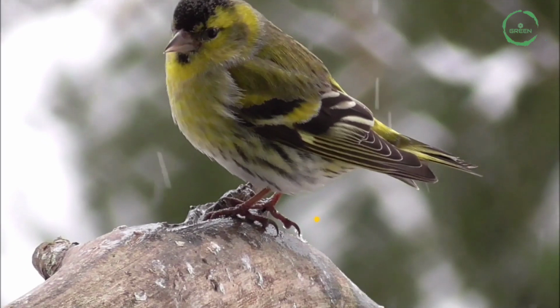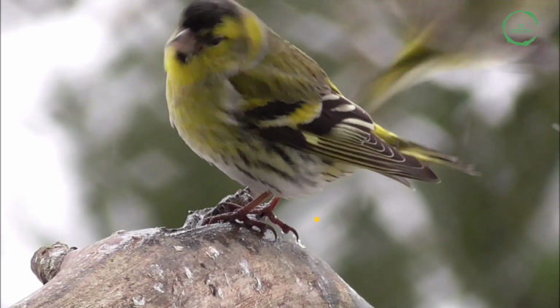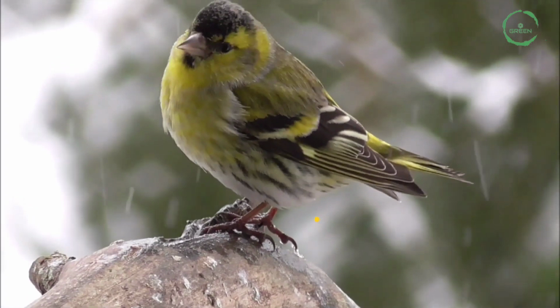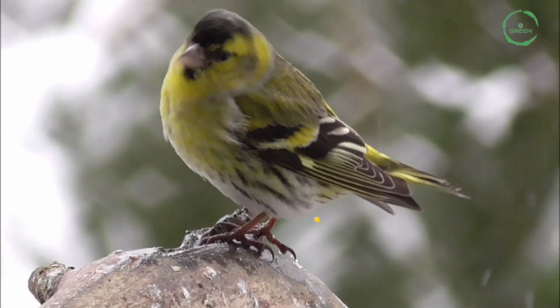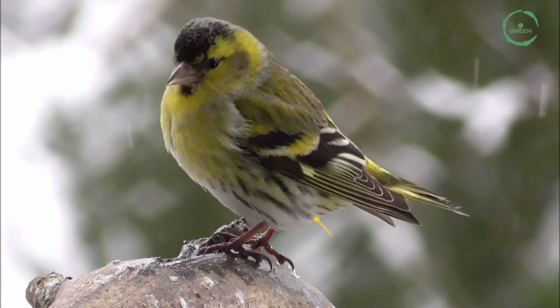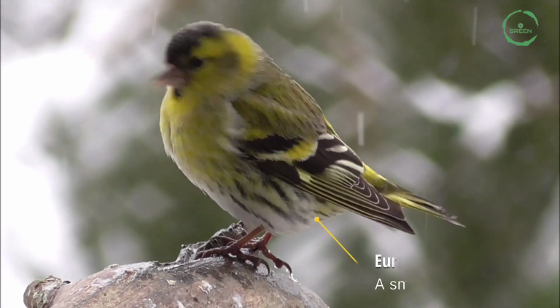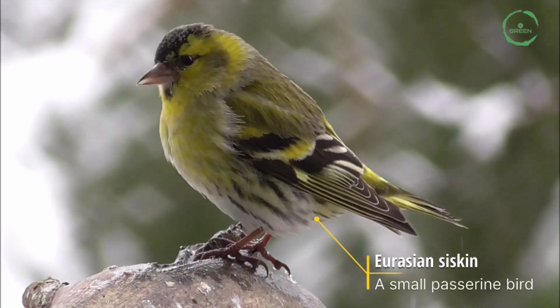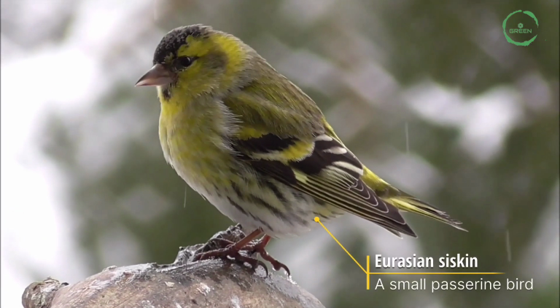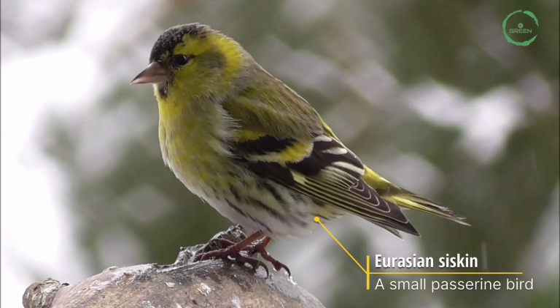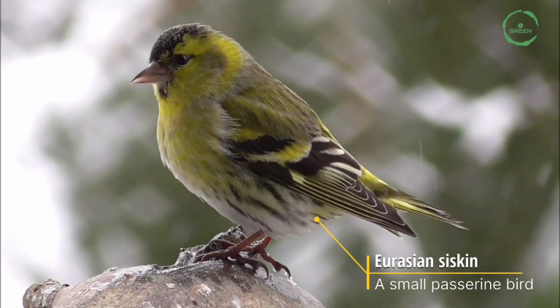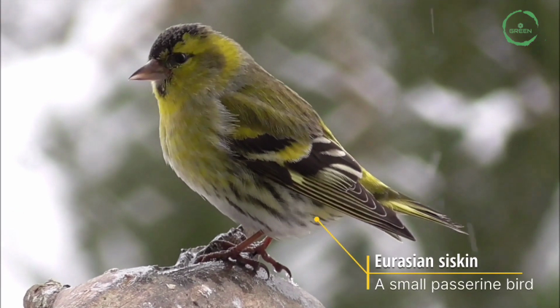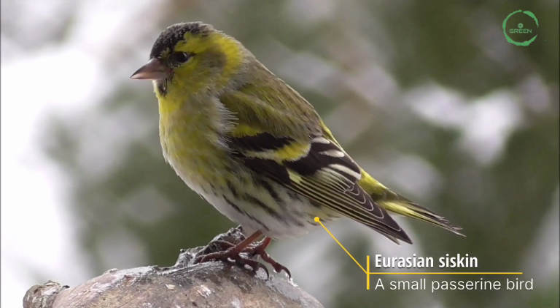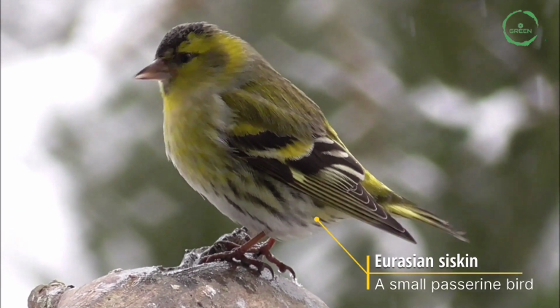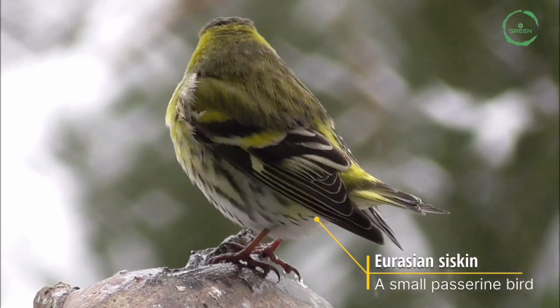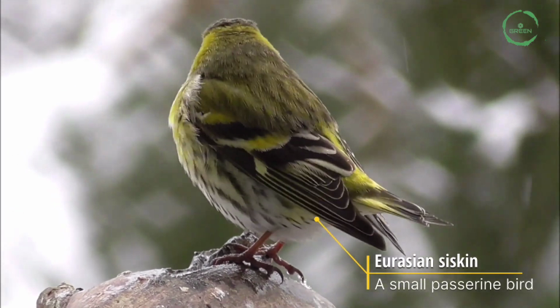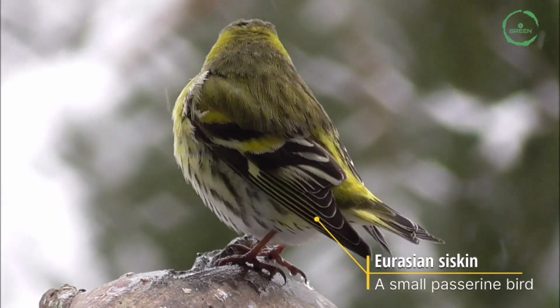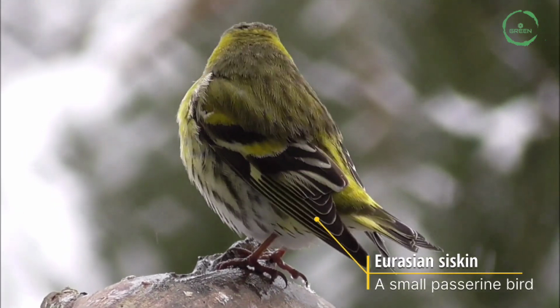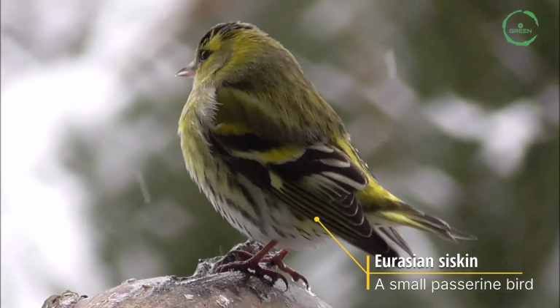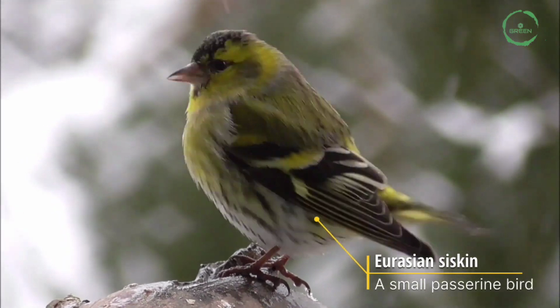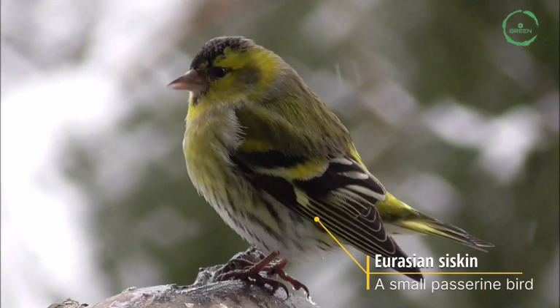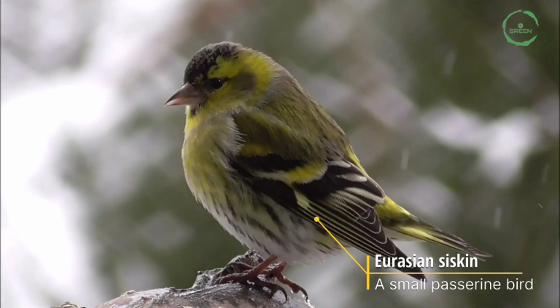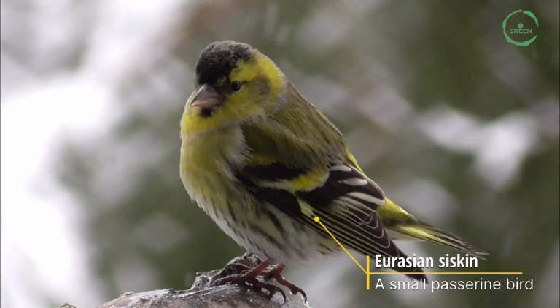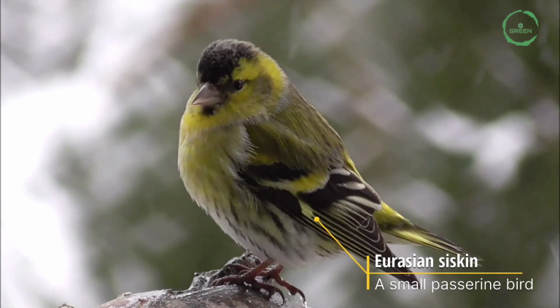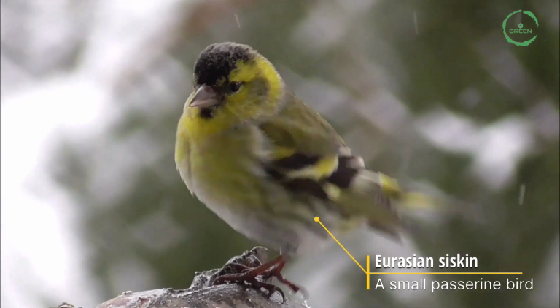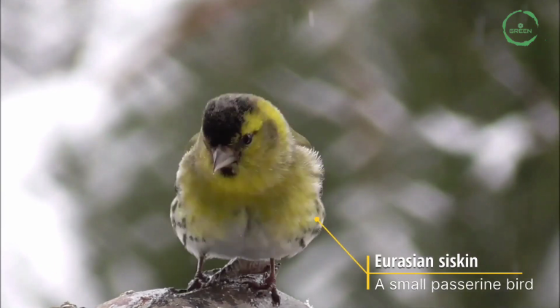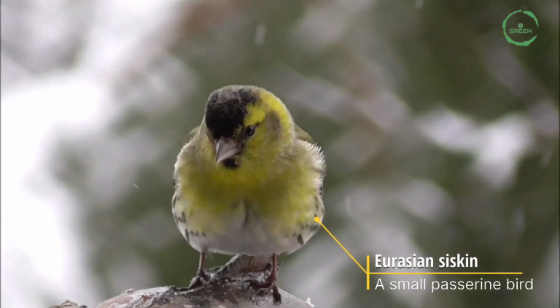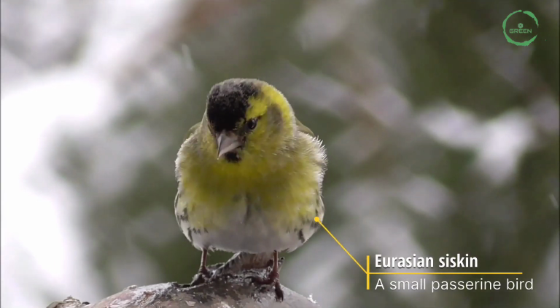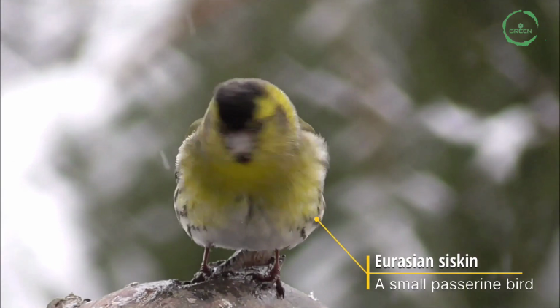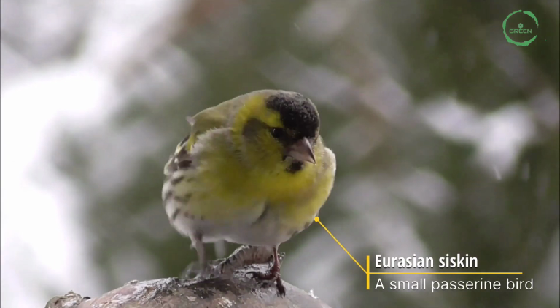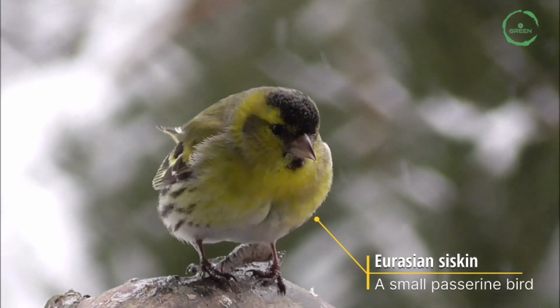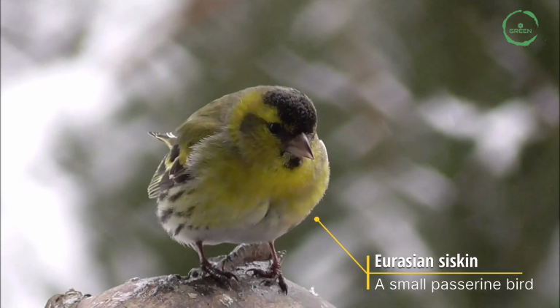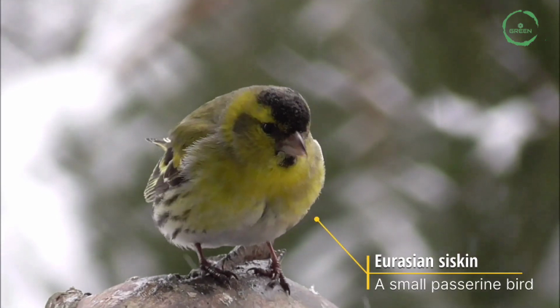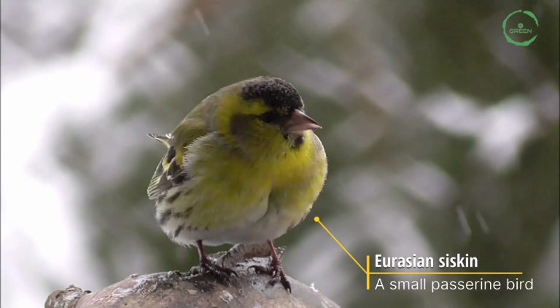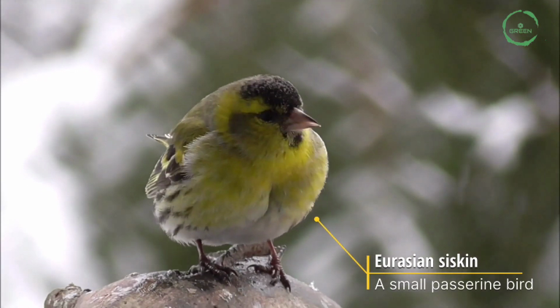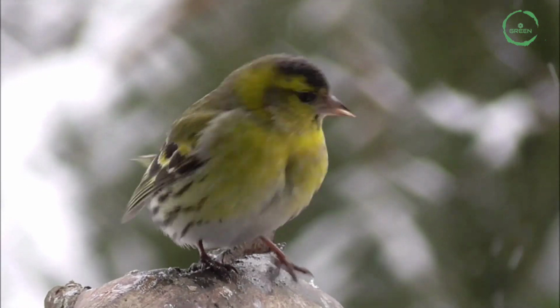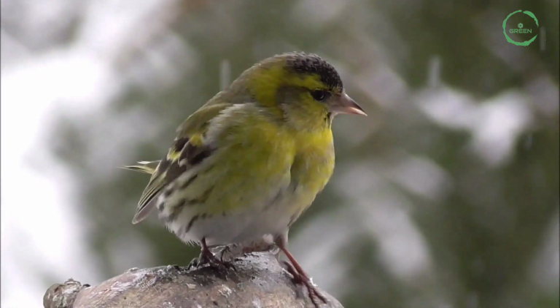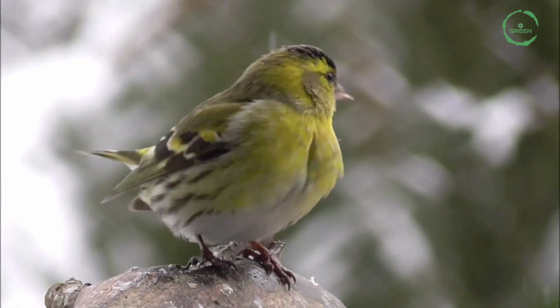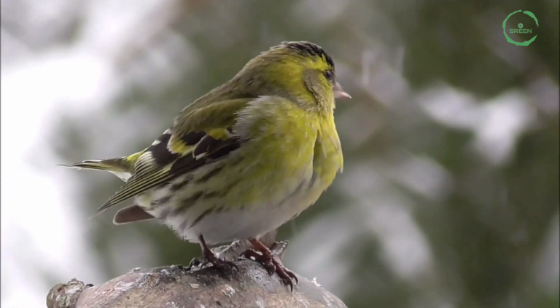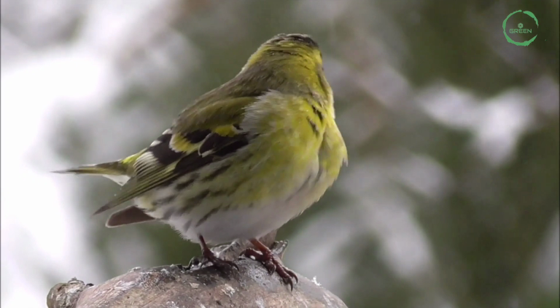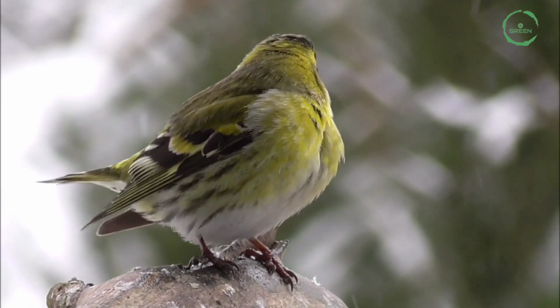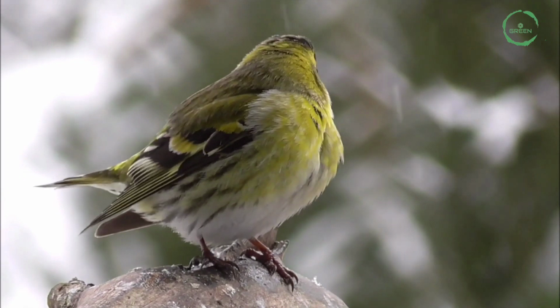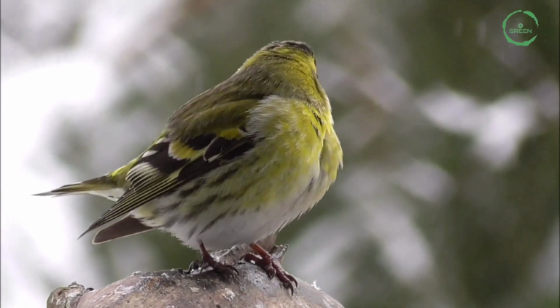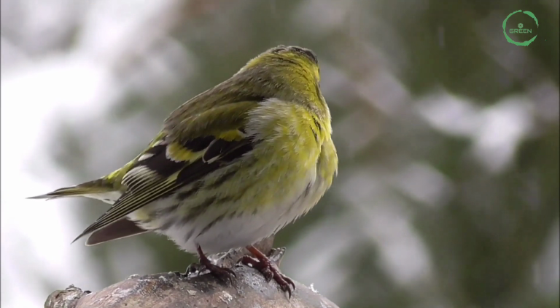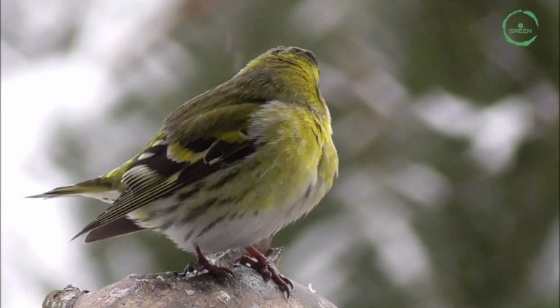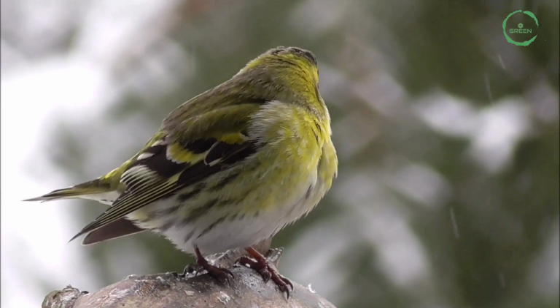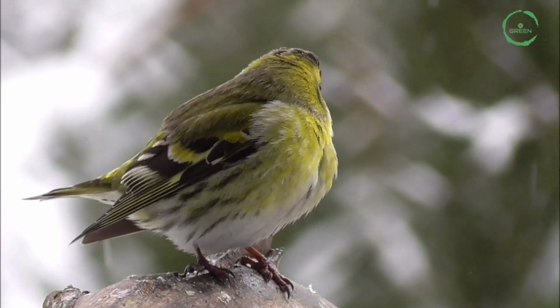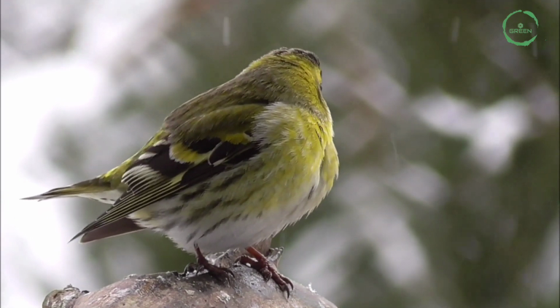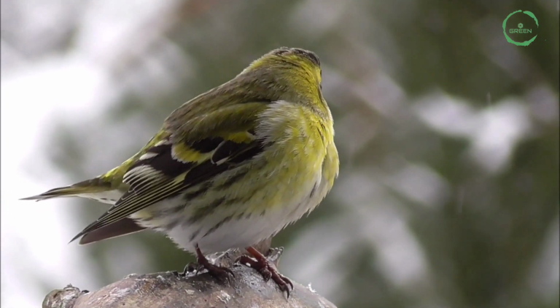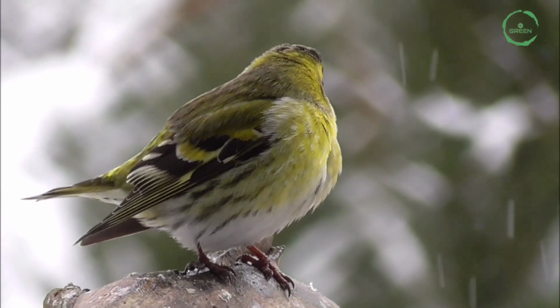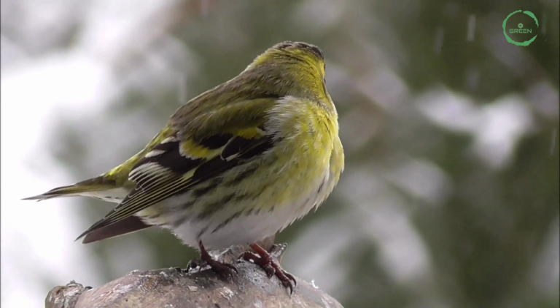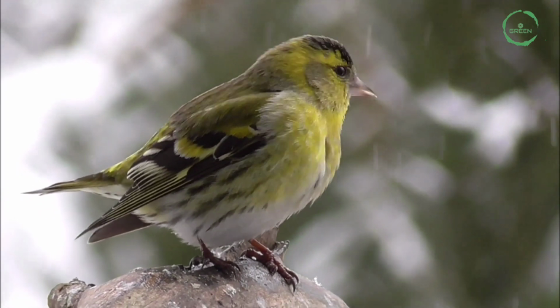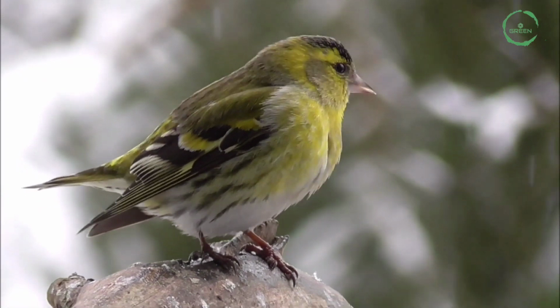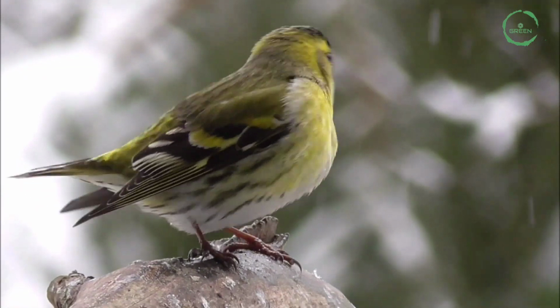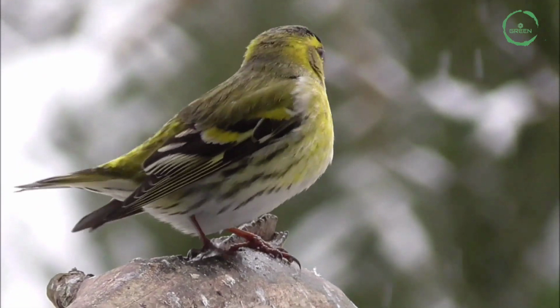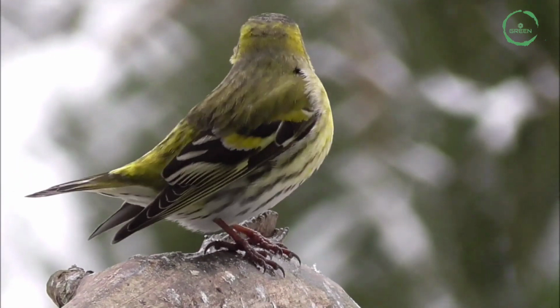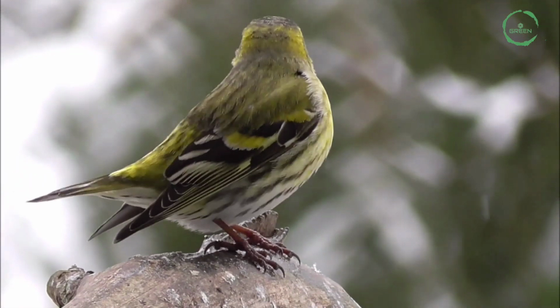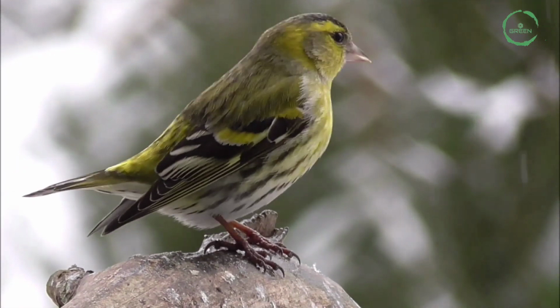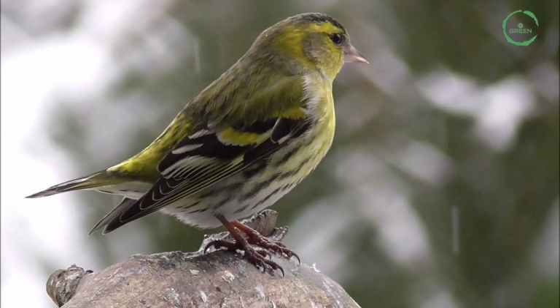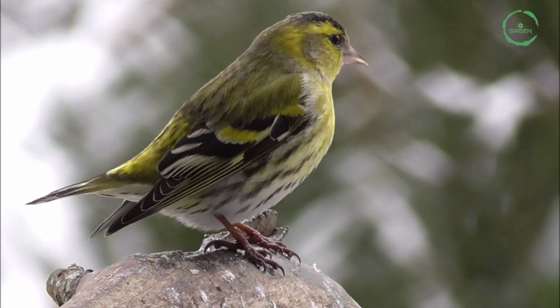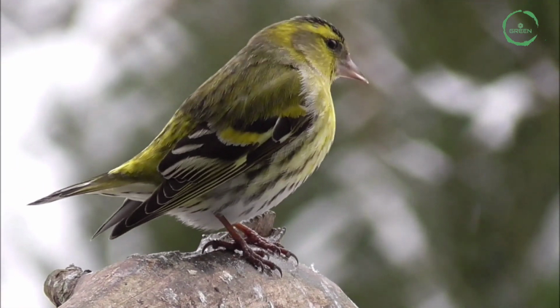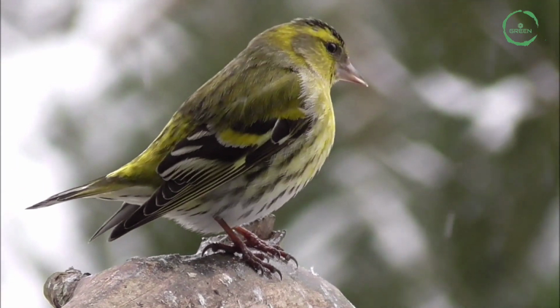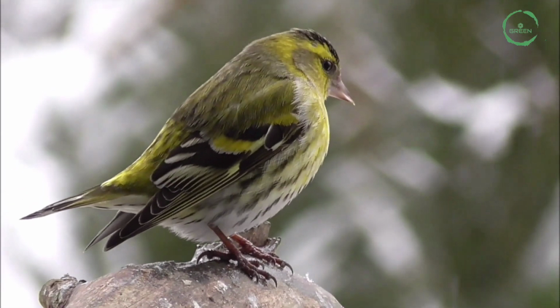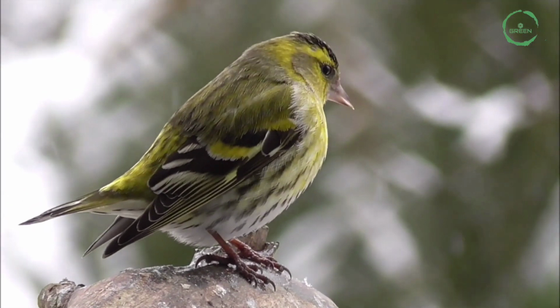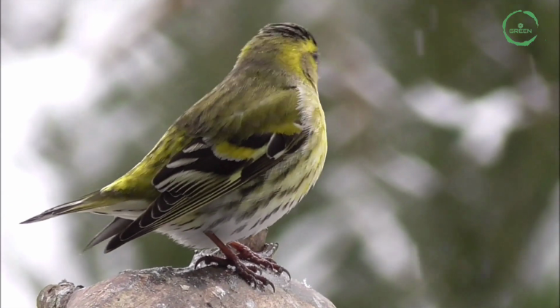Eurasian Siskin. It is a small passerine bird found in forested areas and very common throughout Europe and Euro-Siberia.